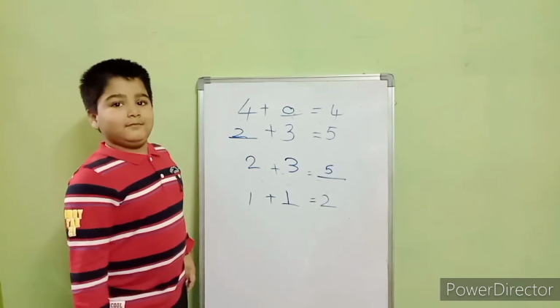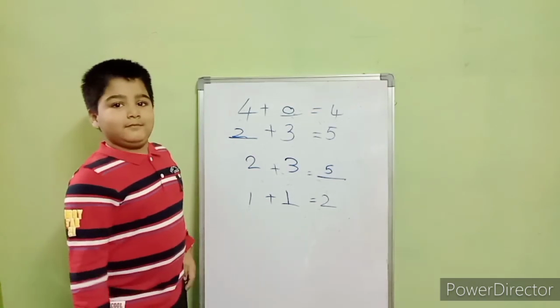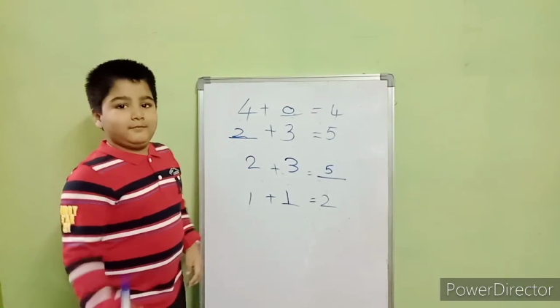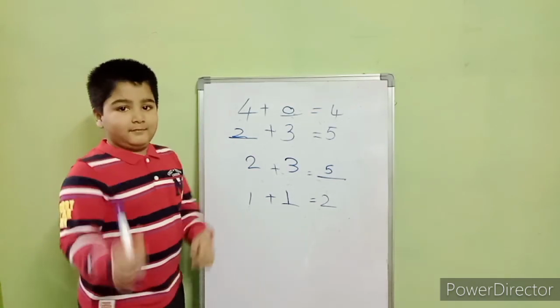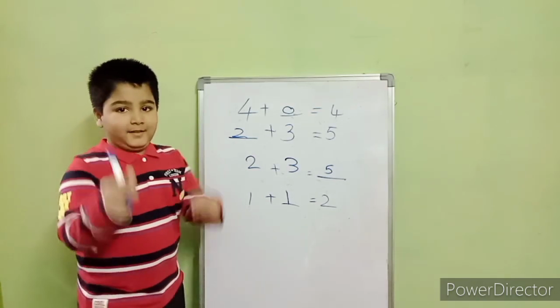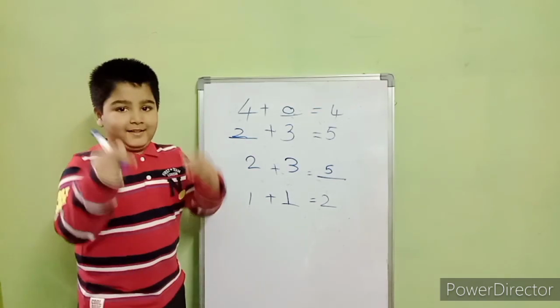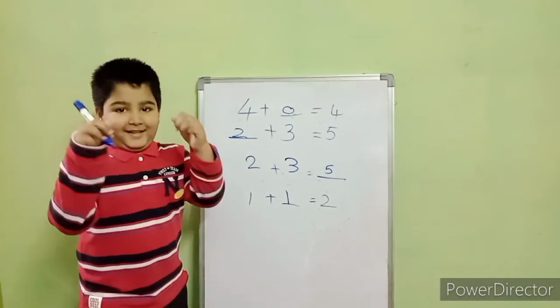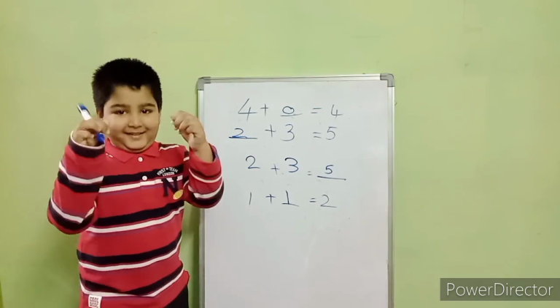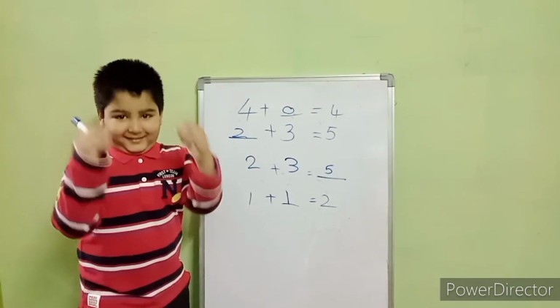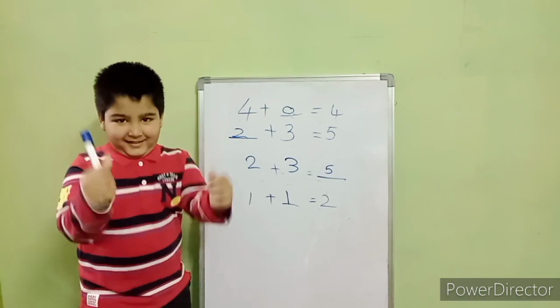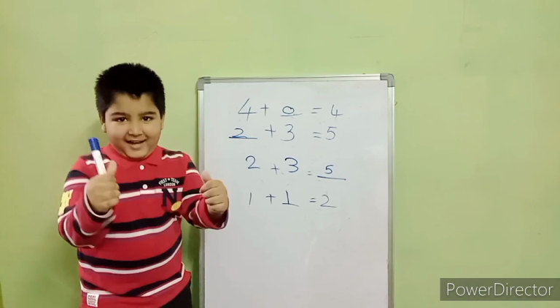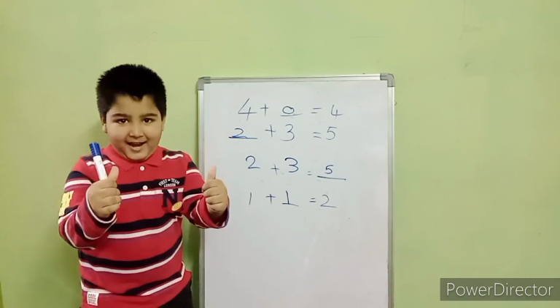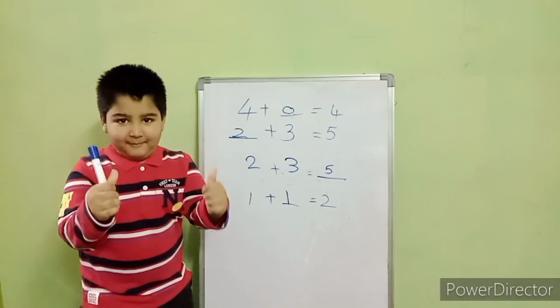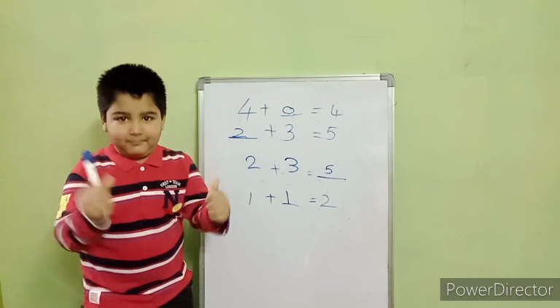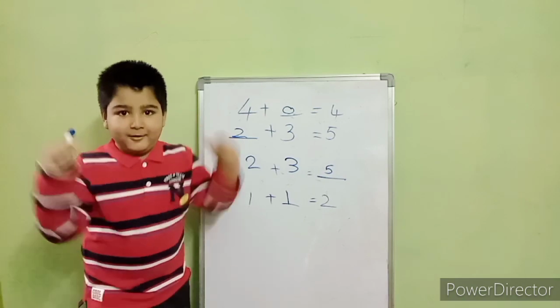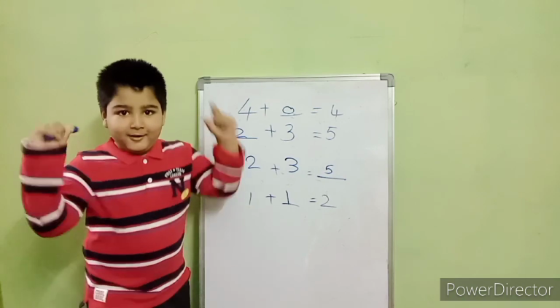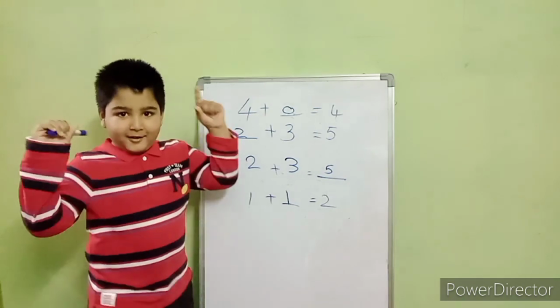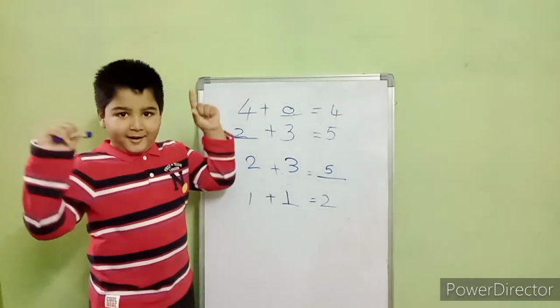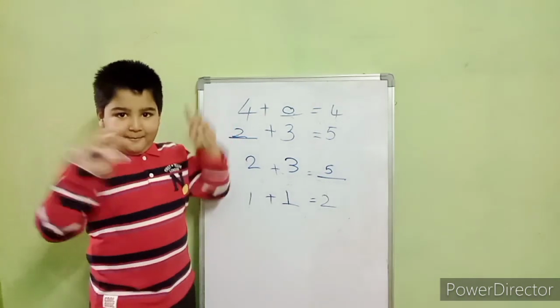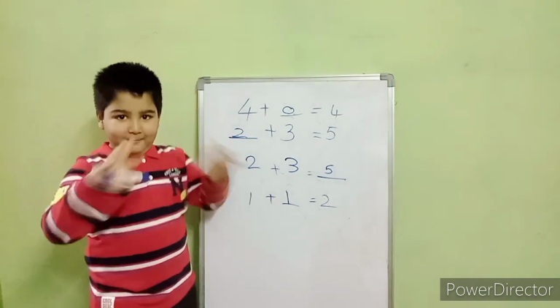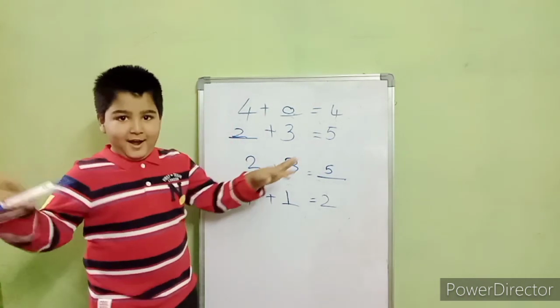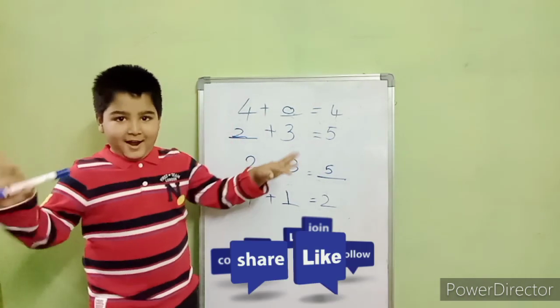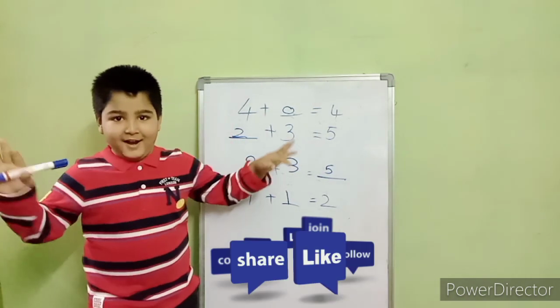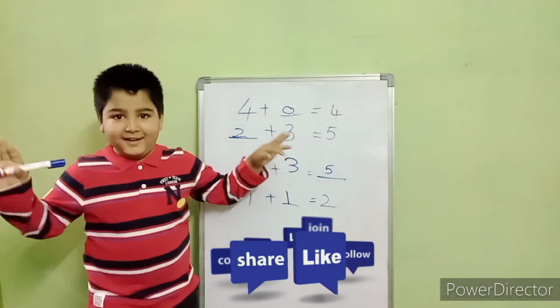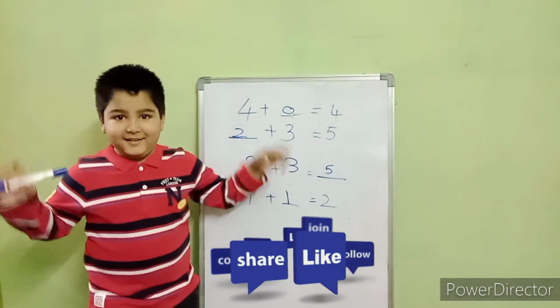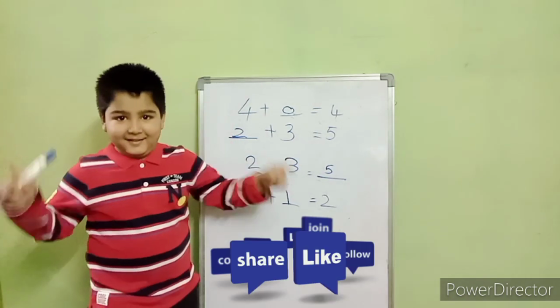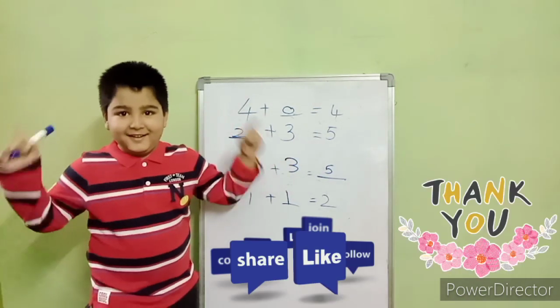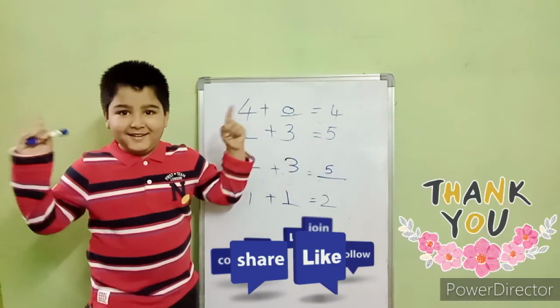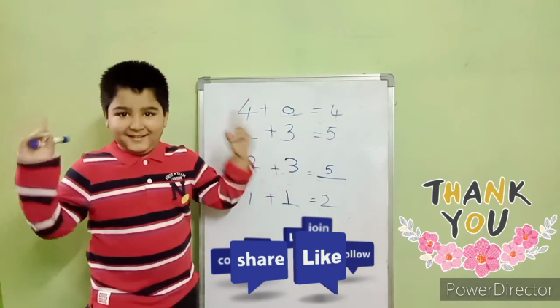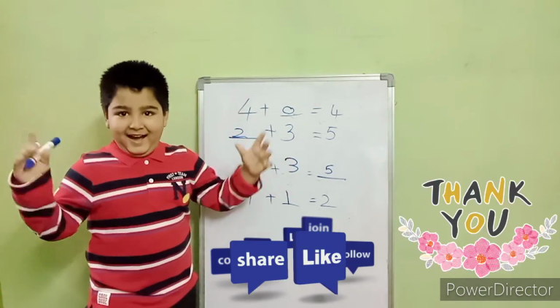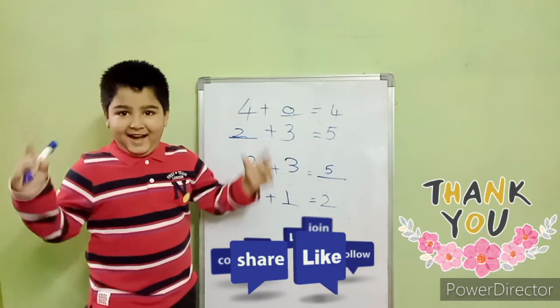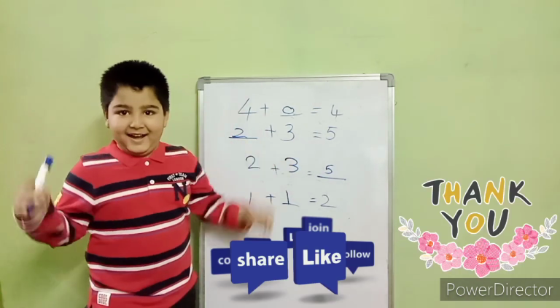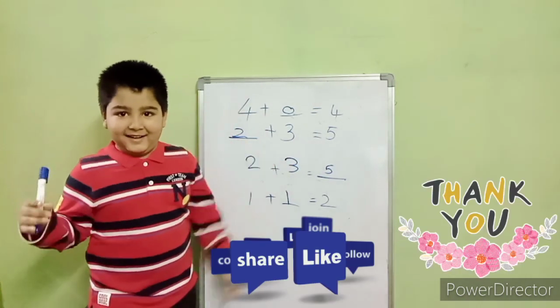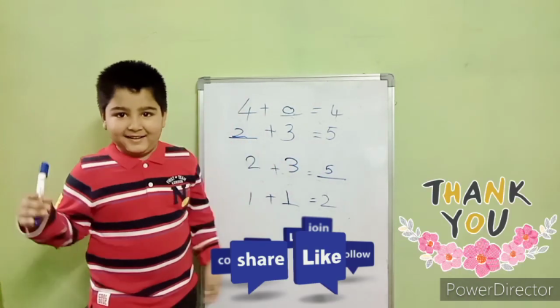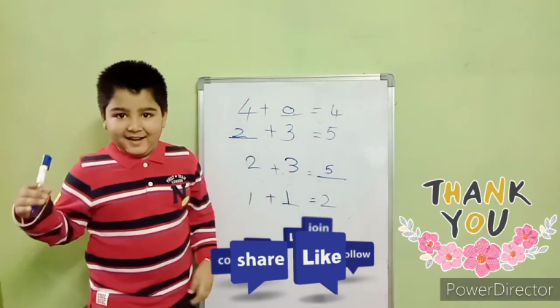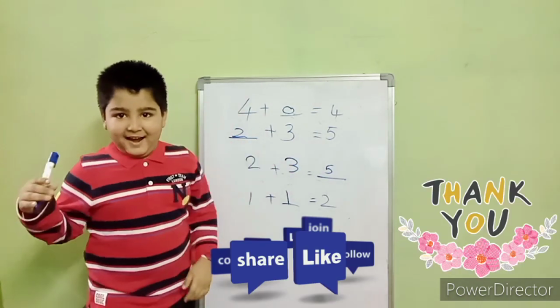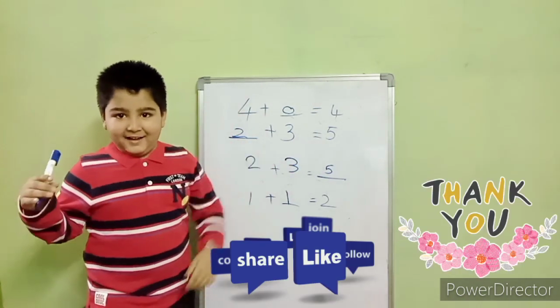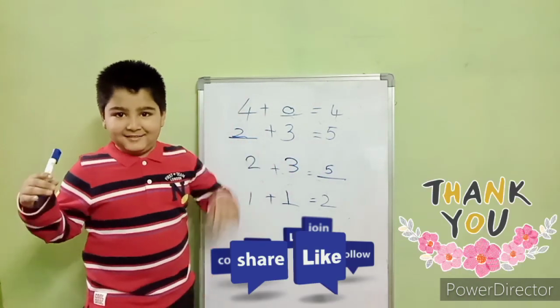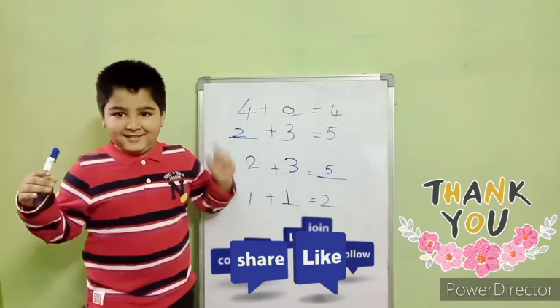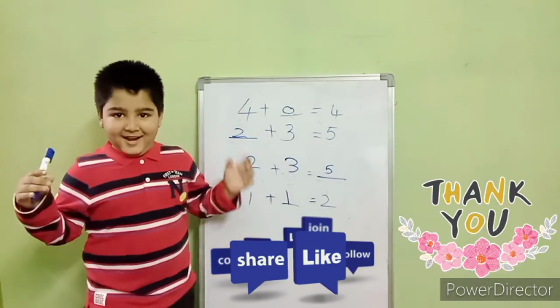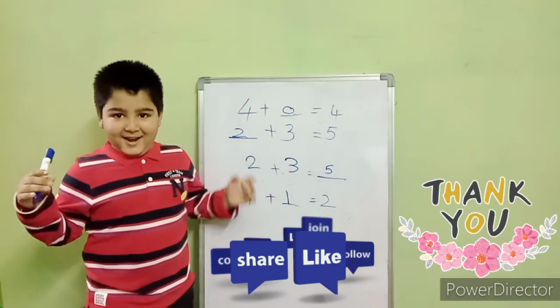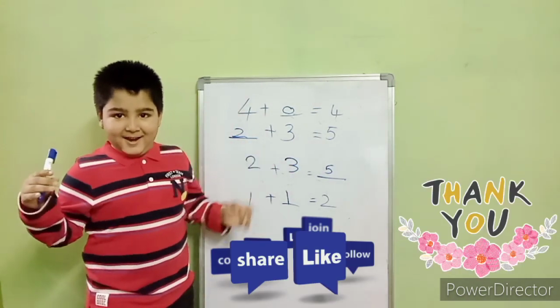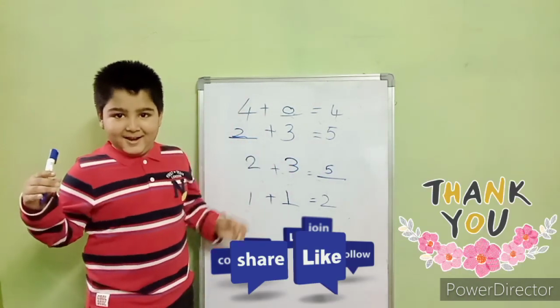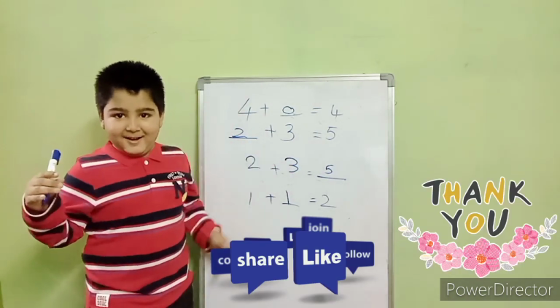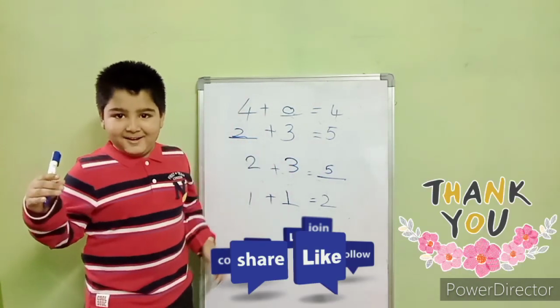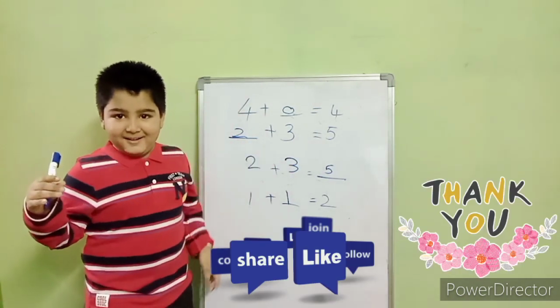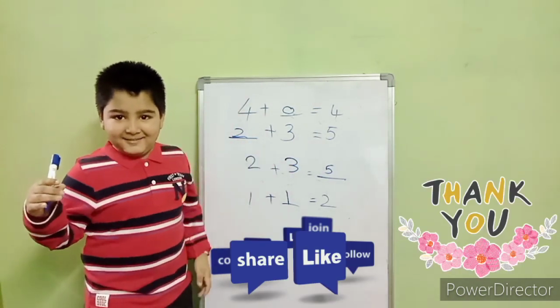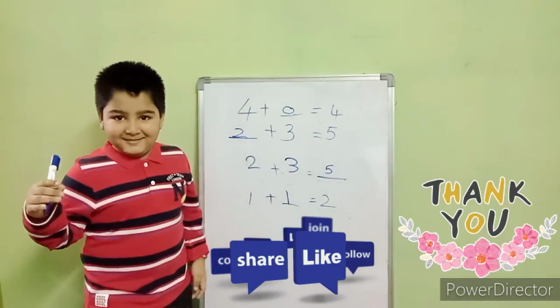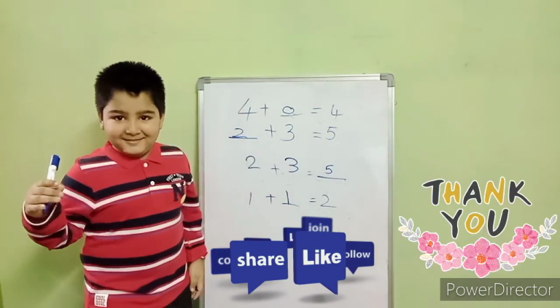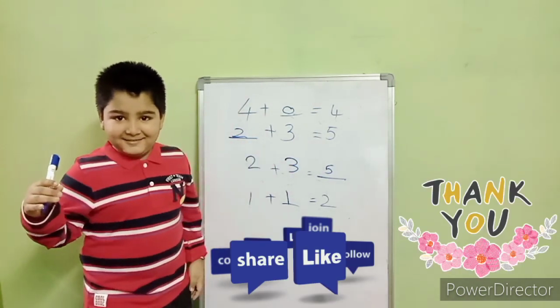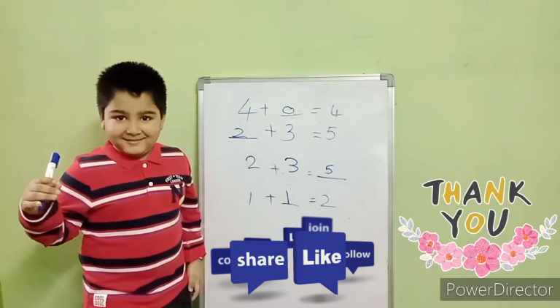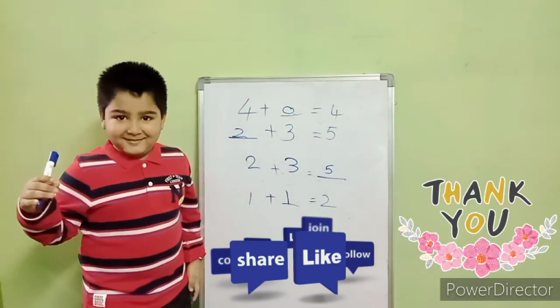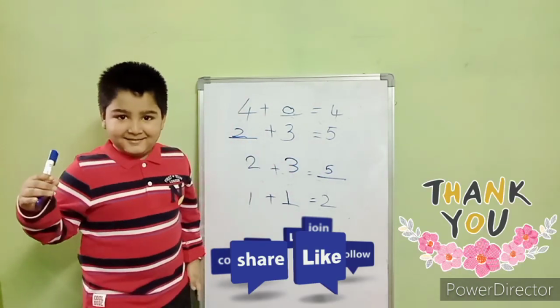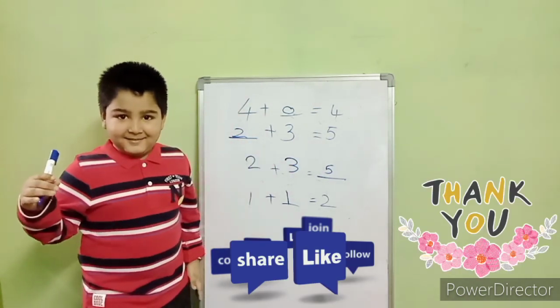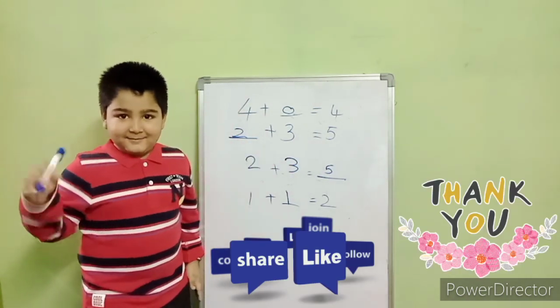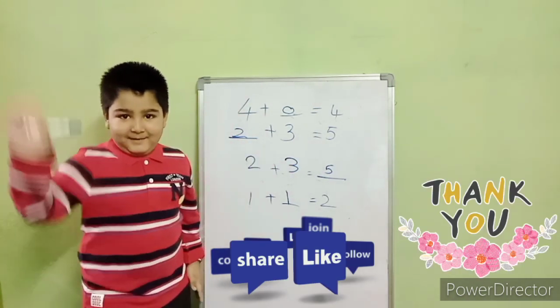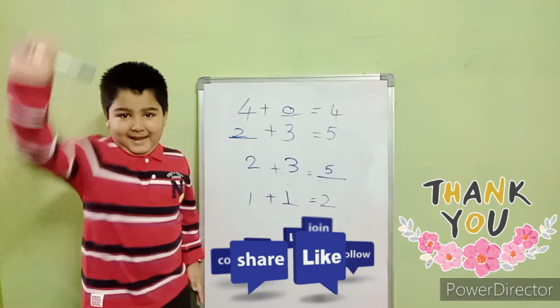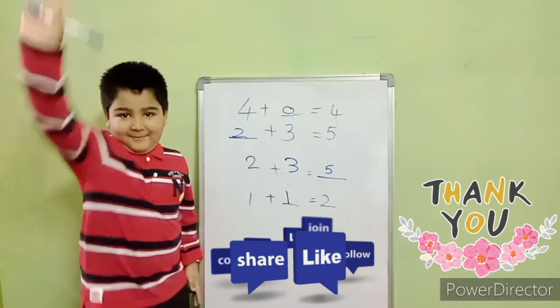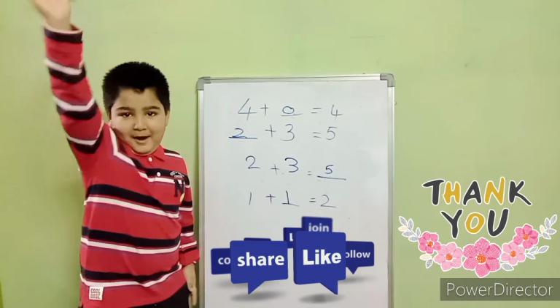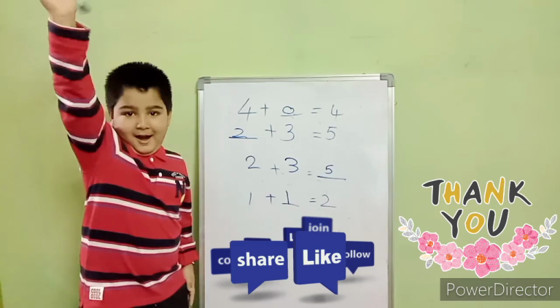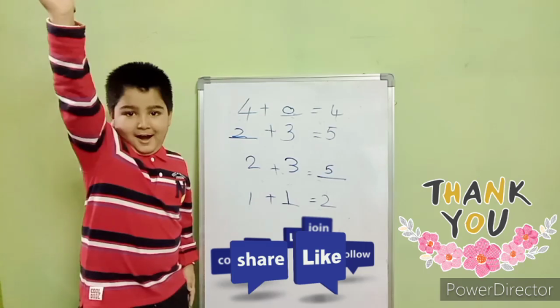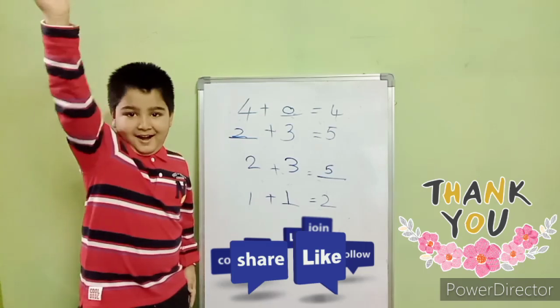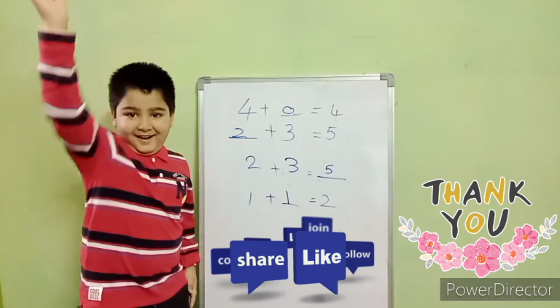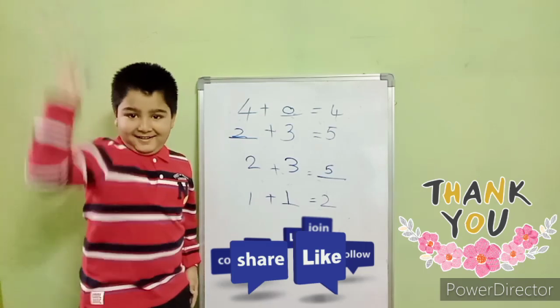Subscribe, comment, like and share. Bye-bye!